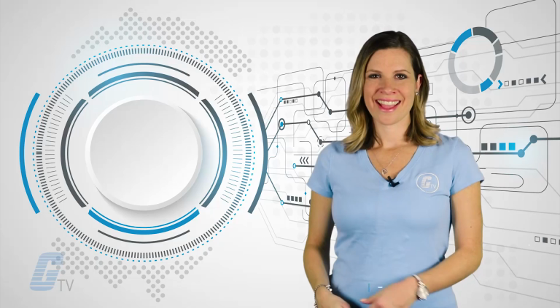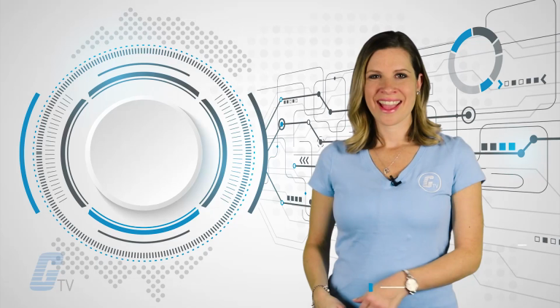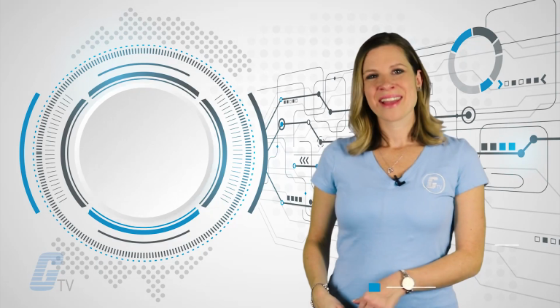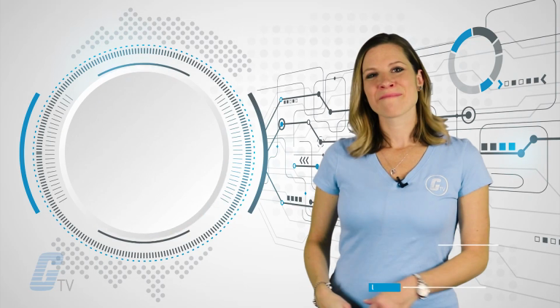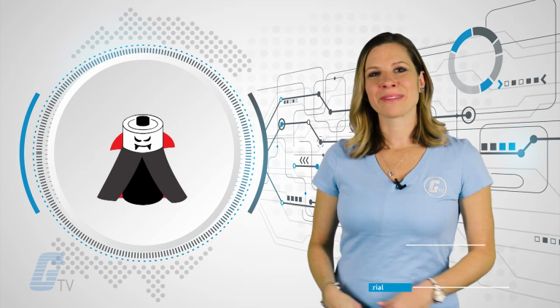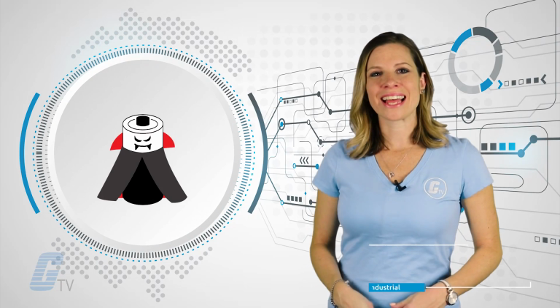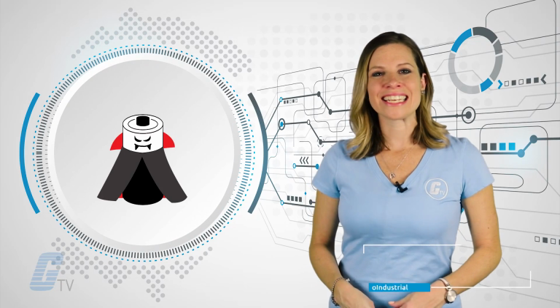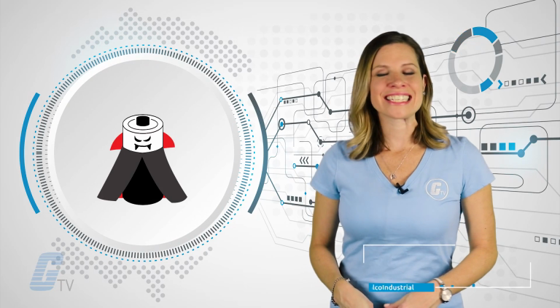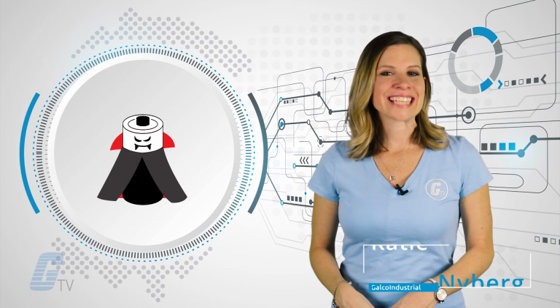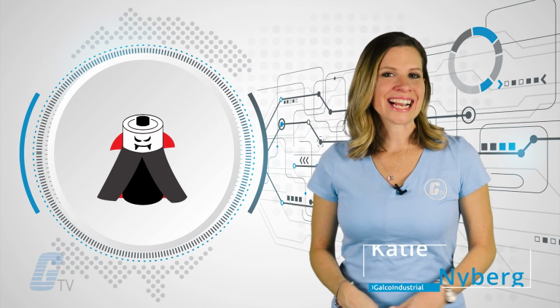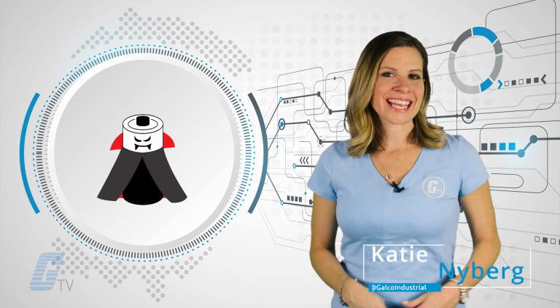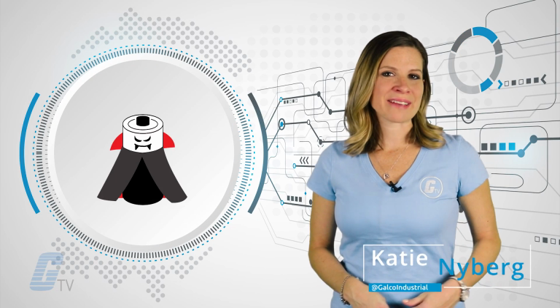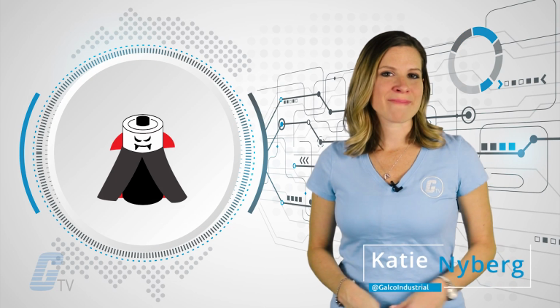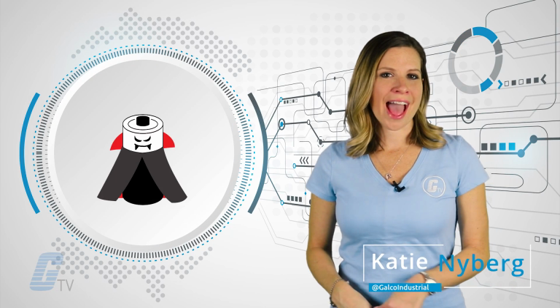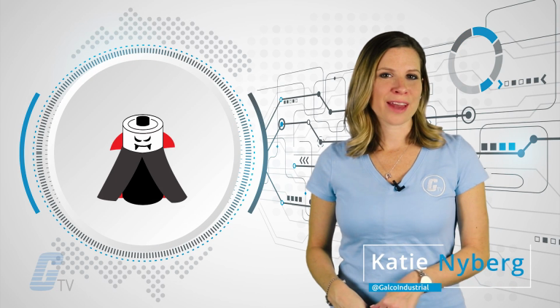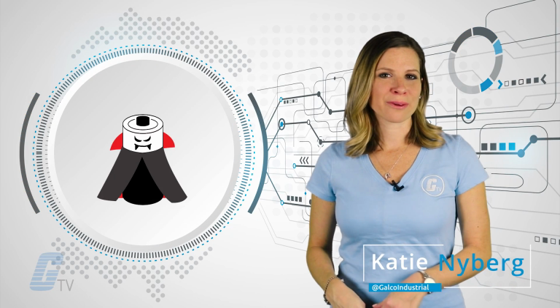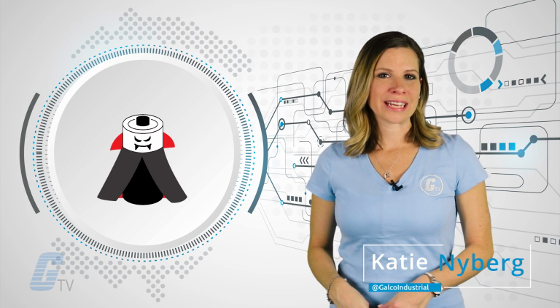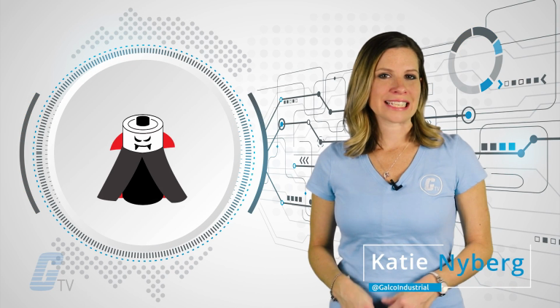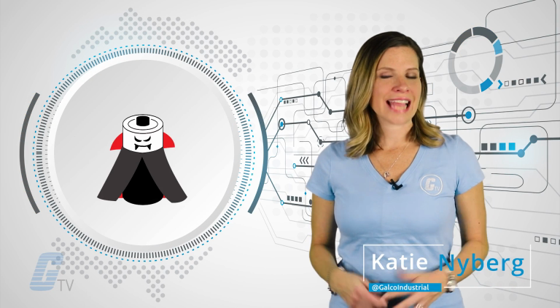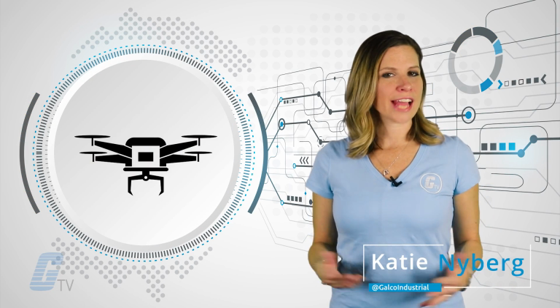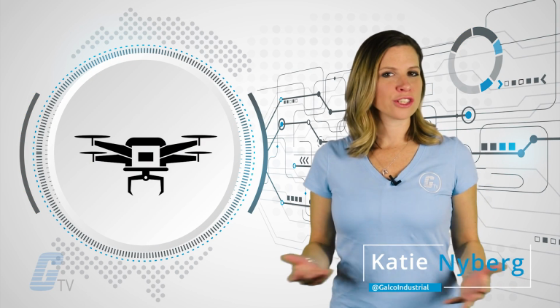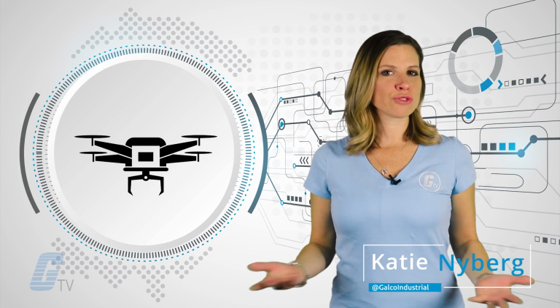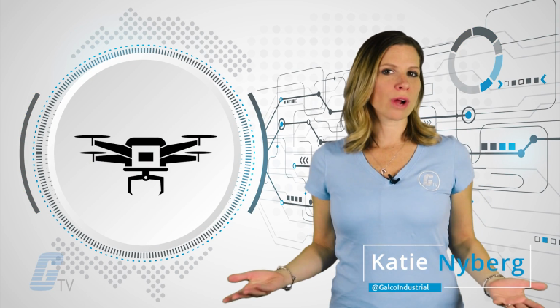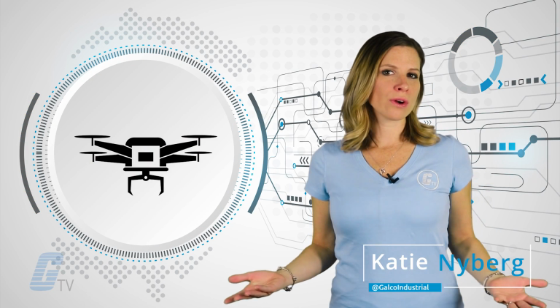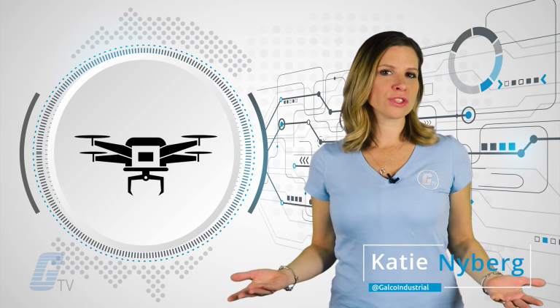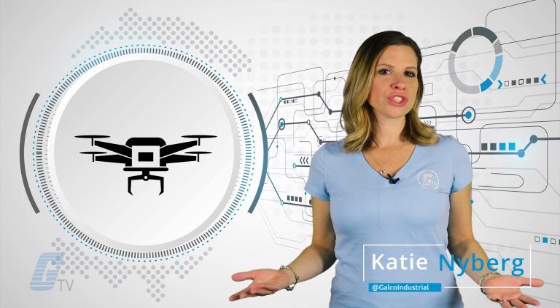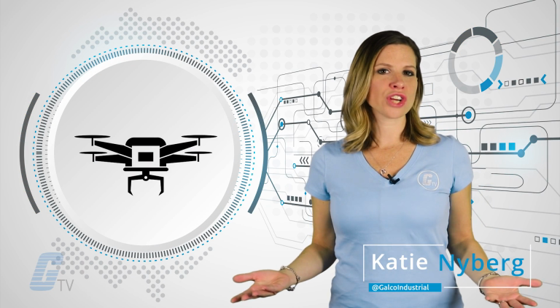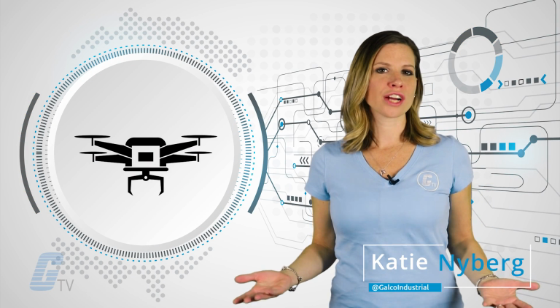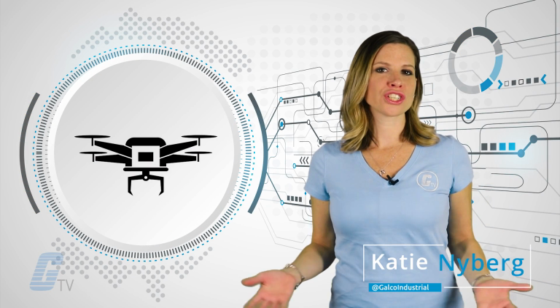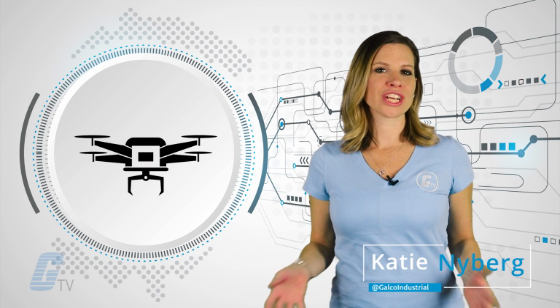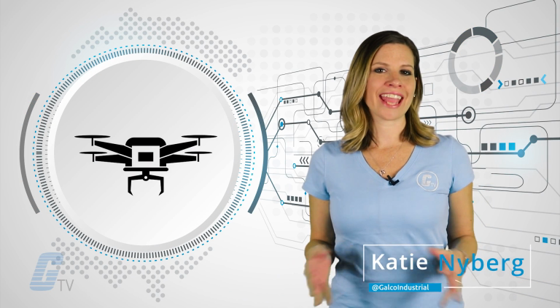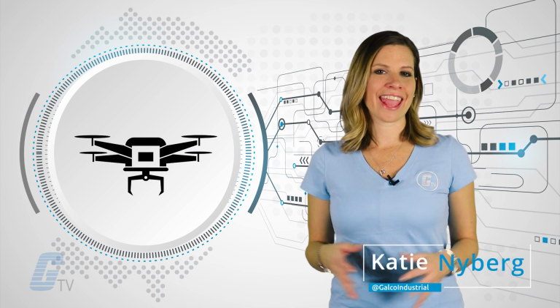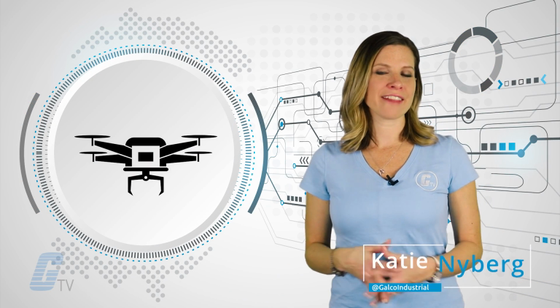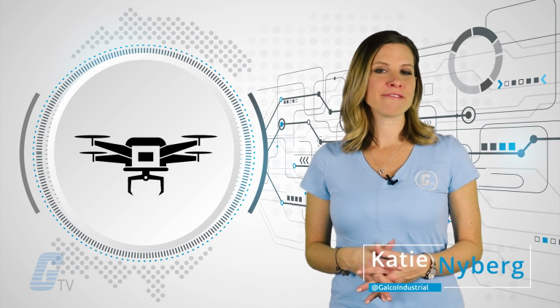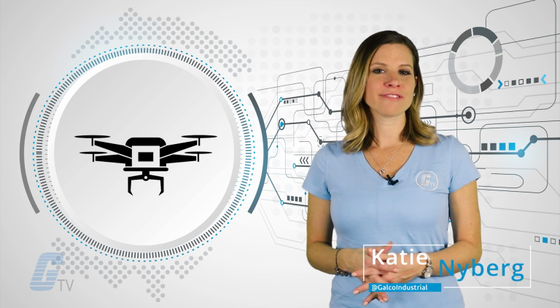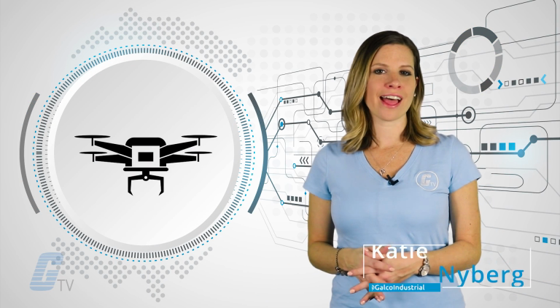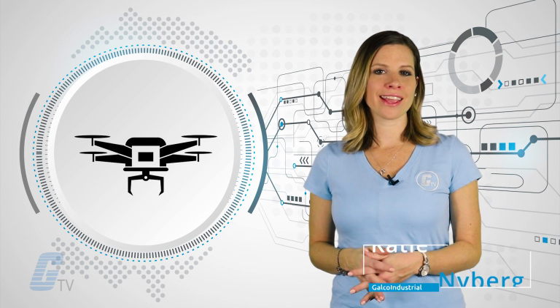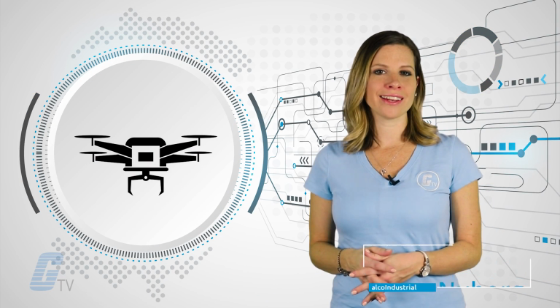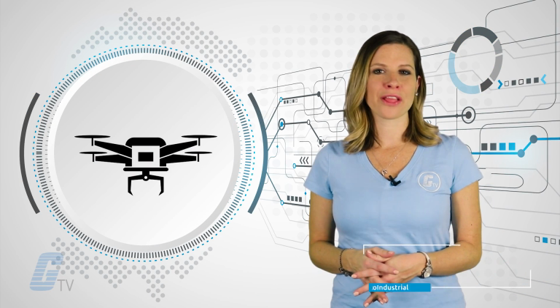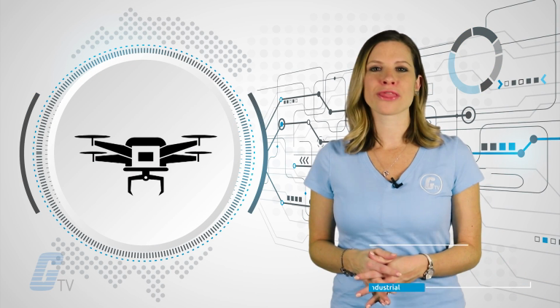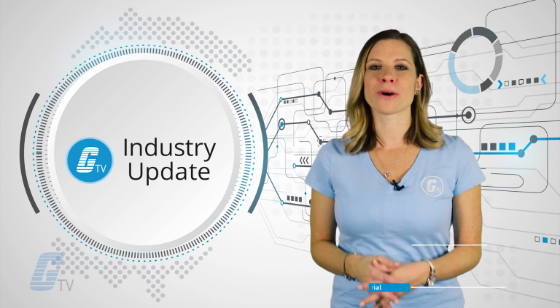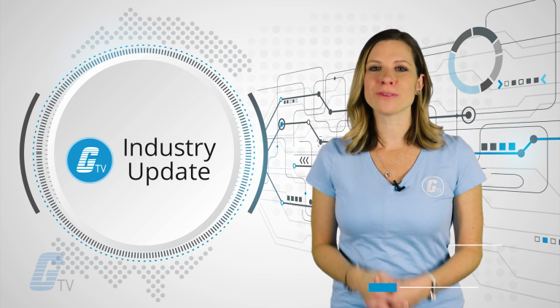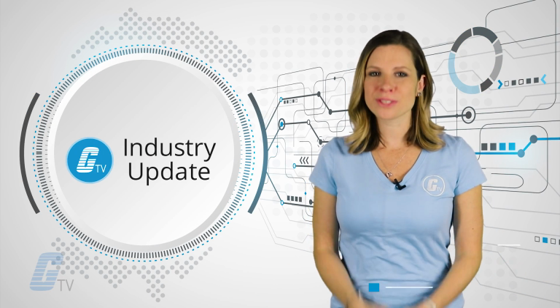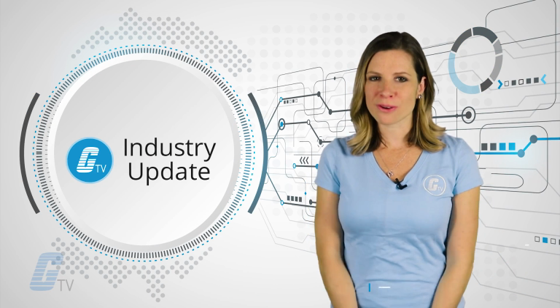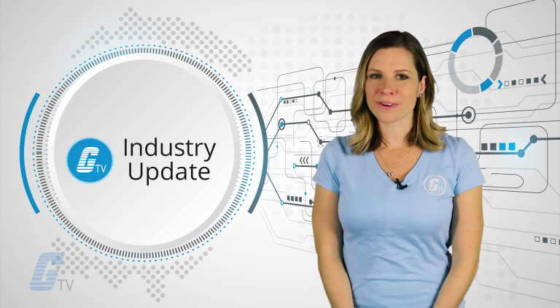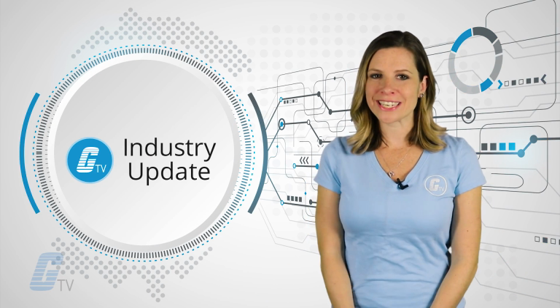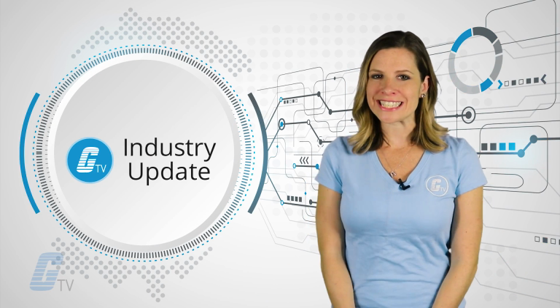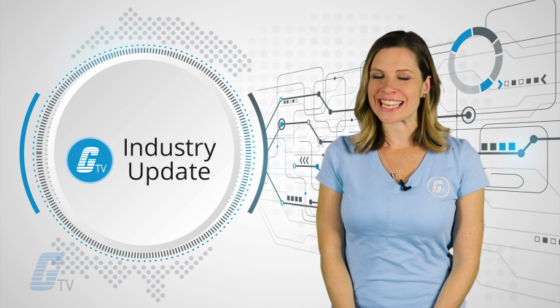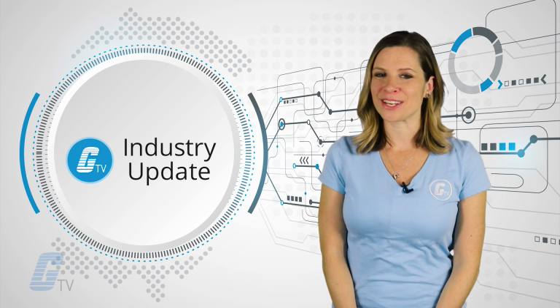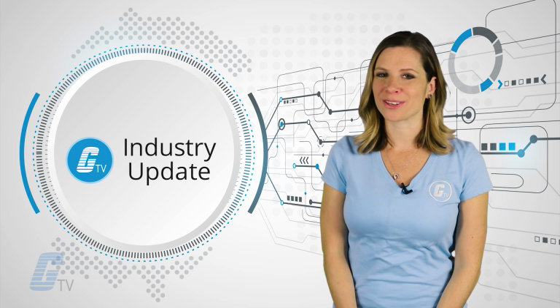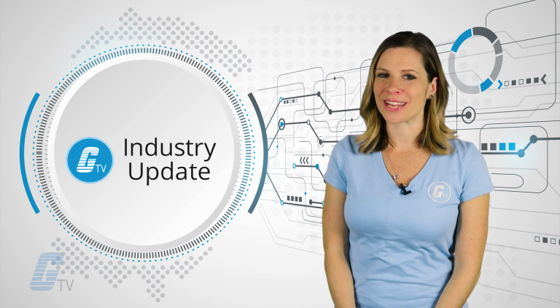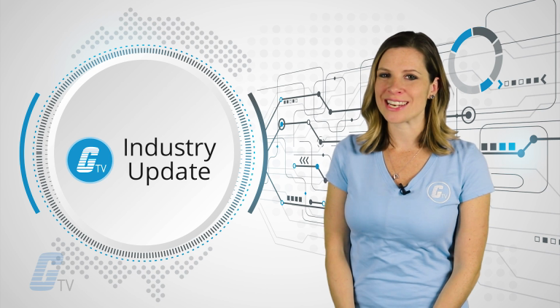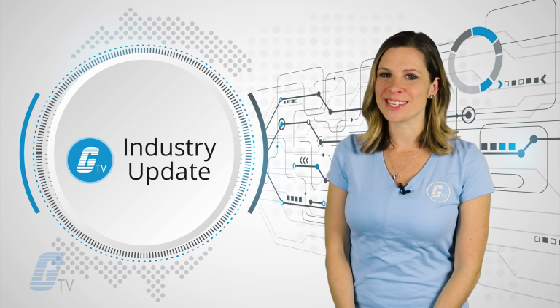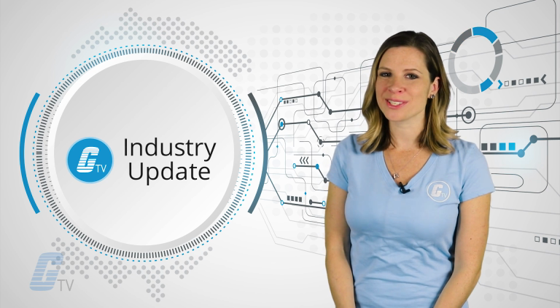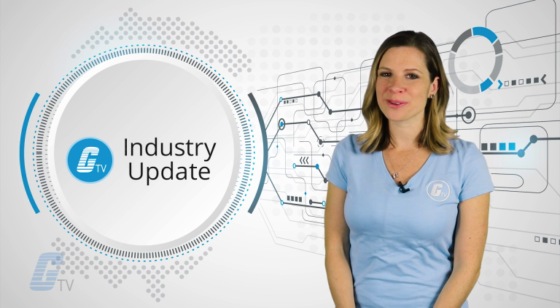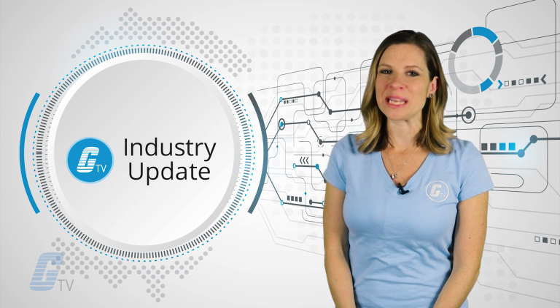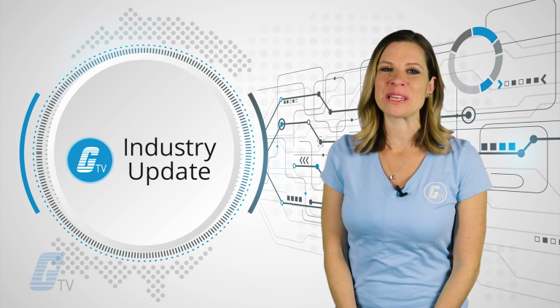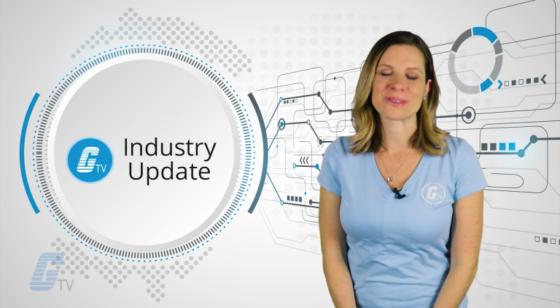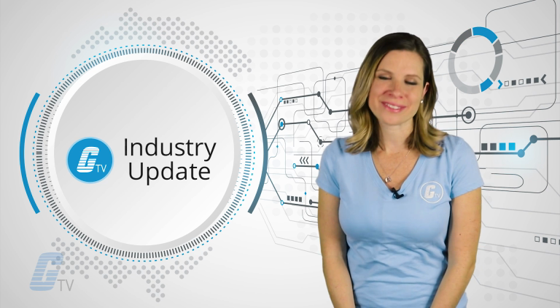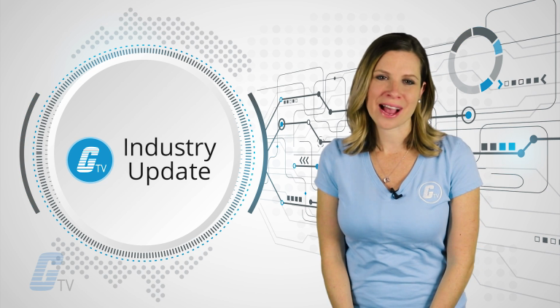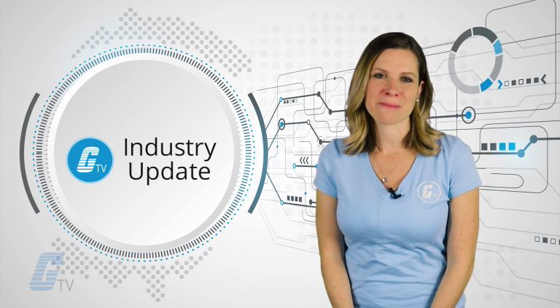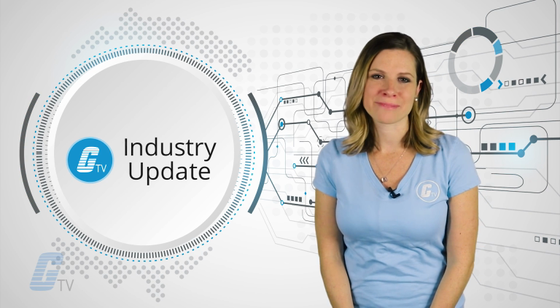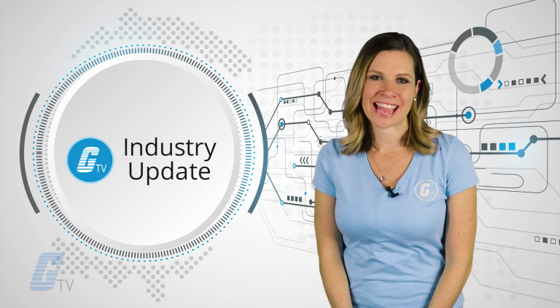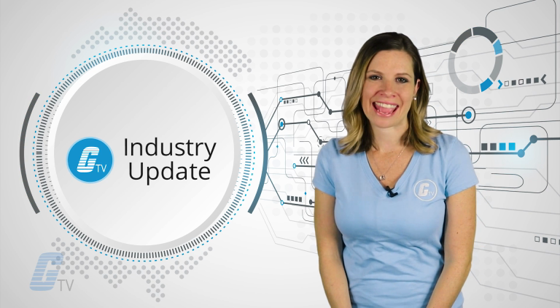Blood-sucking batteries and drones charging in-flight? Those stories in your industry news update.